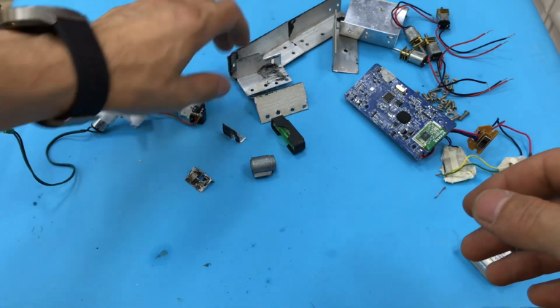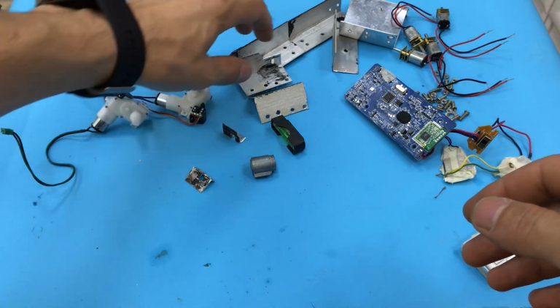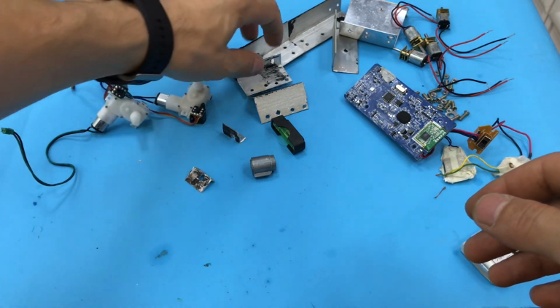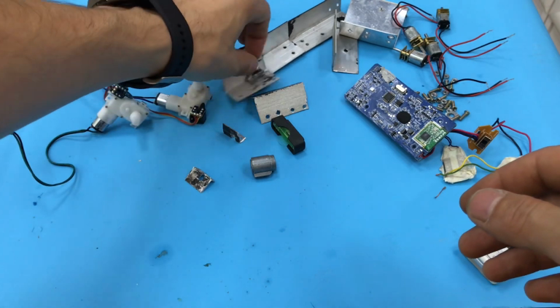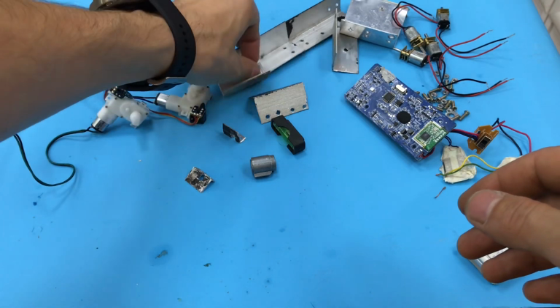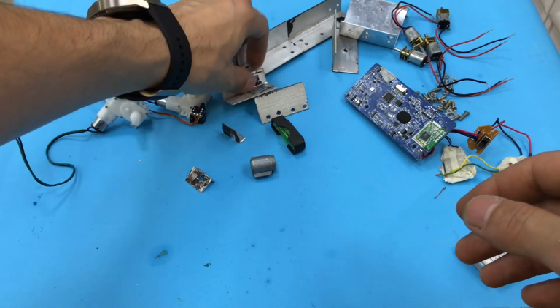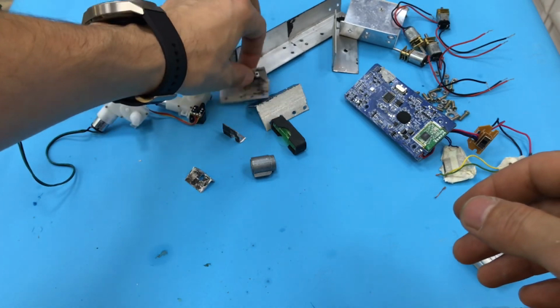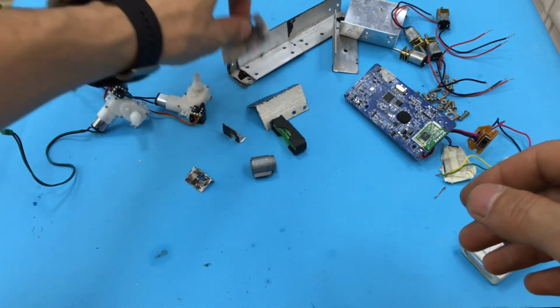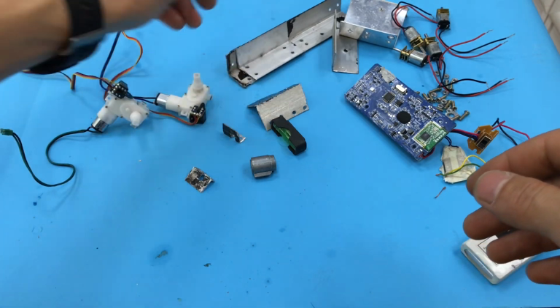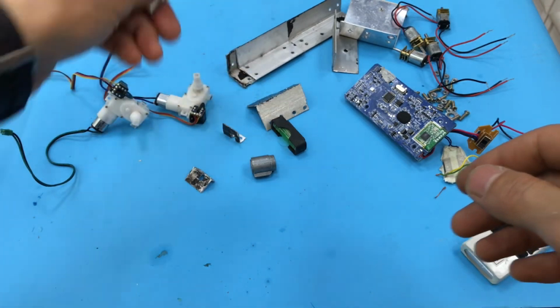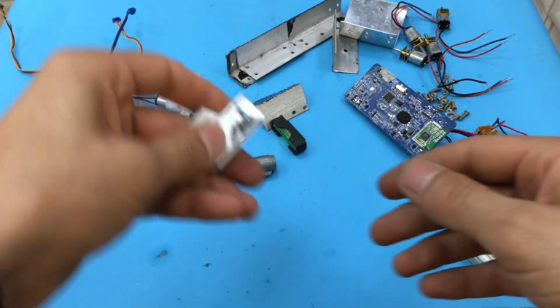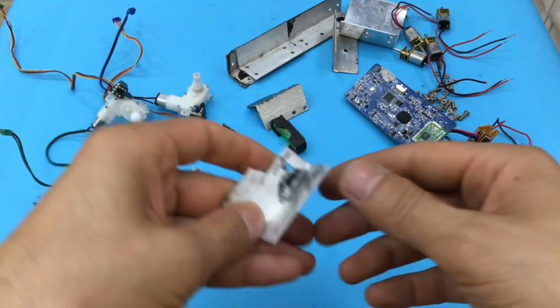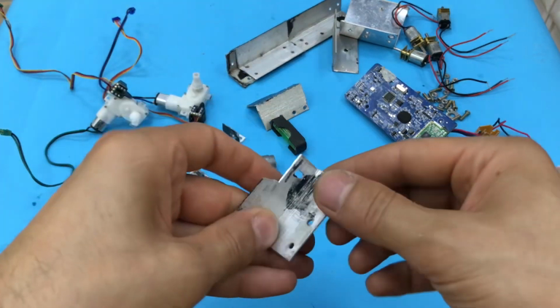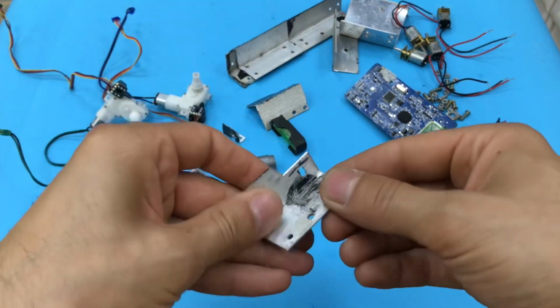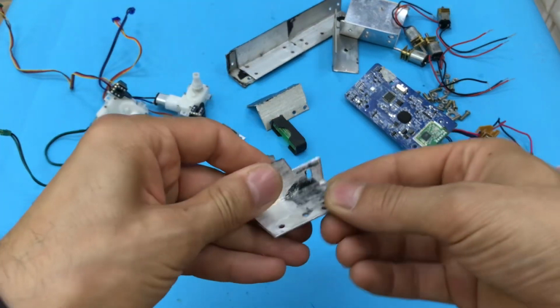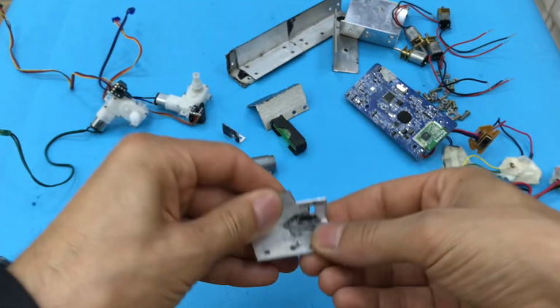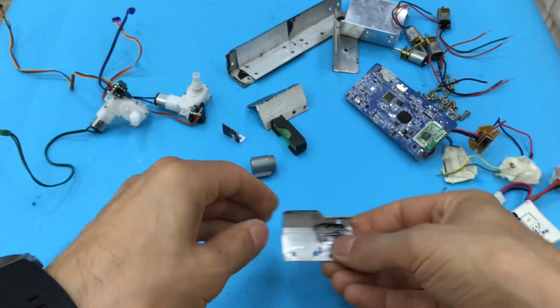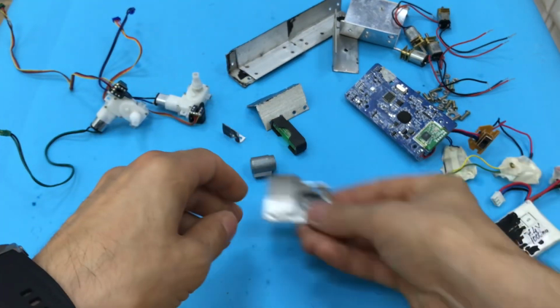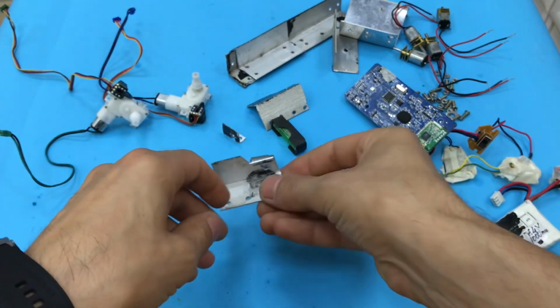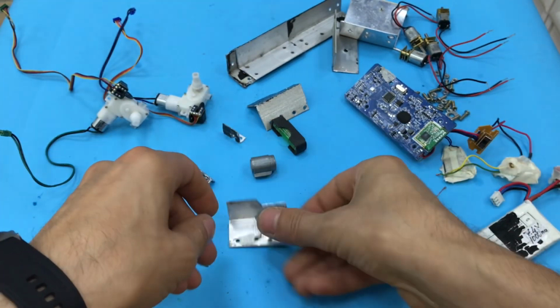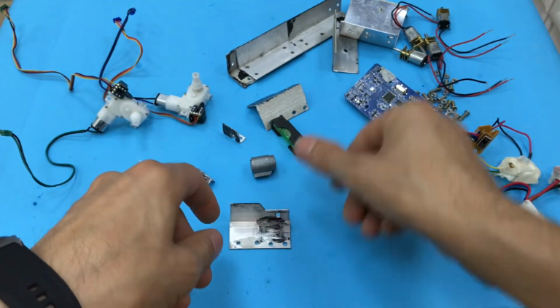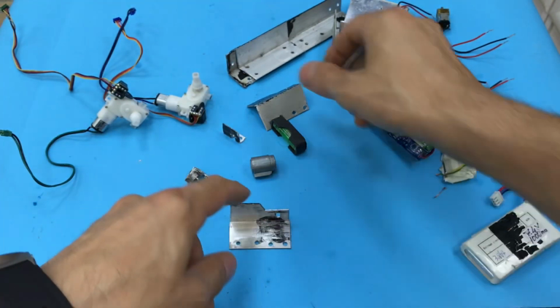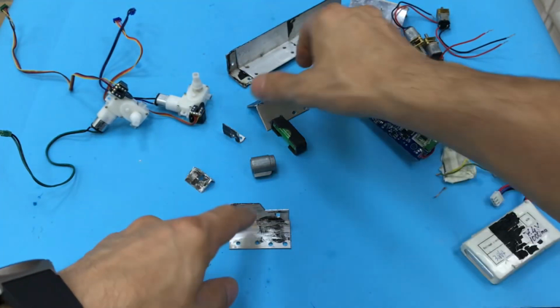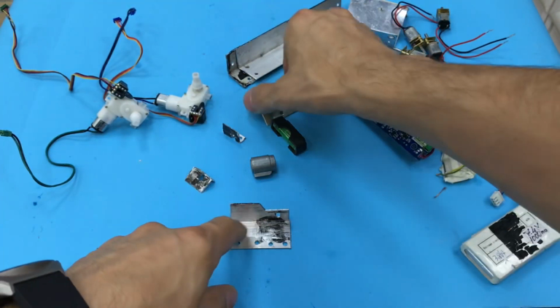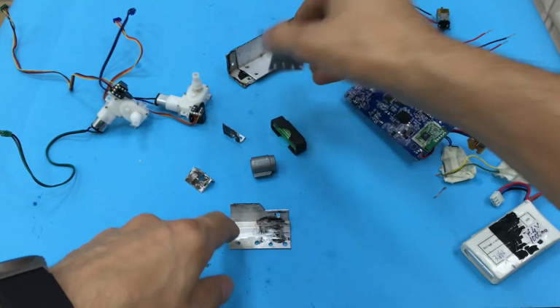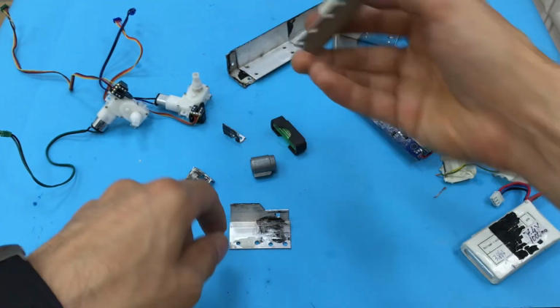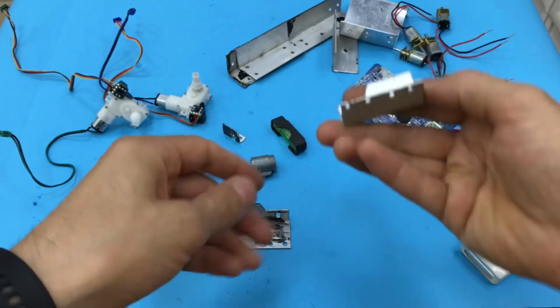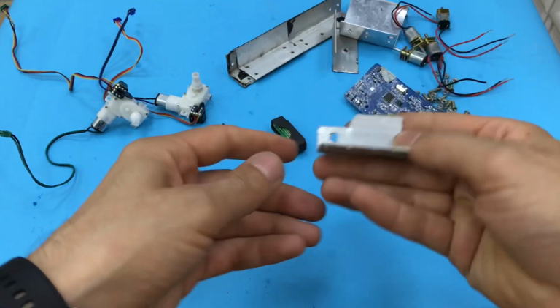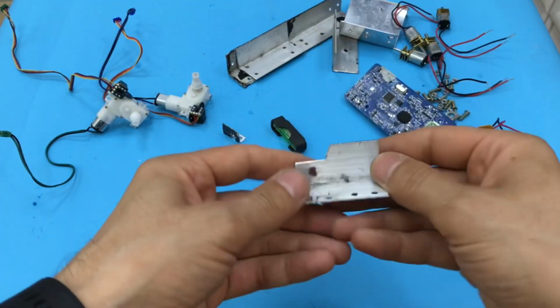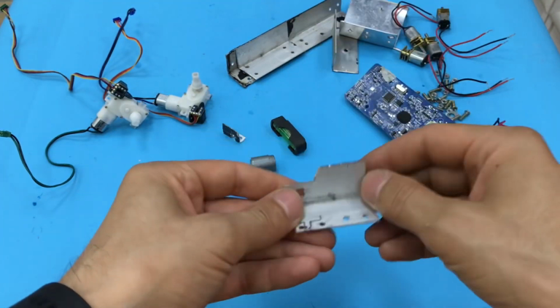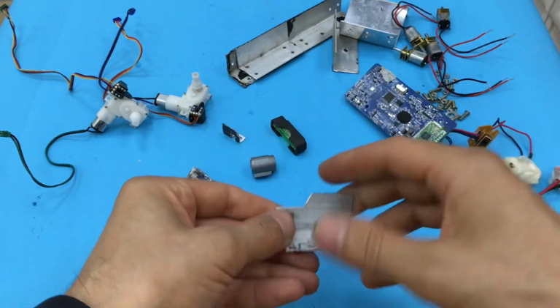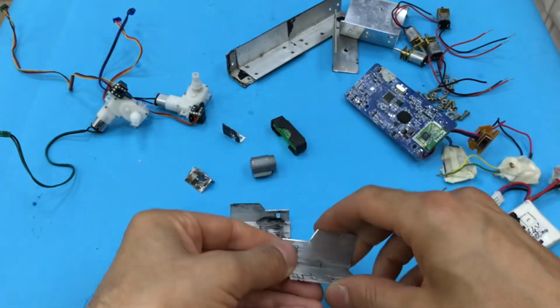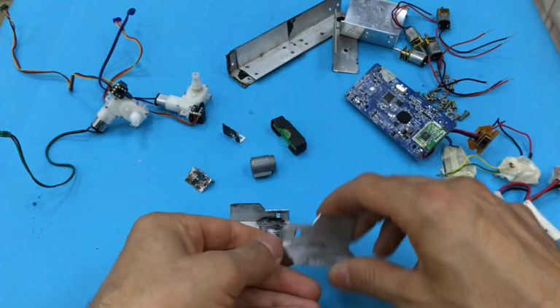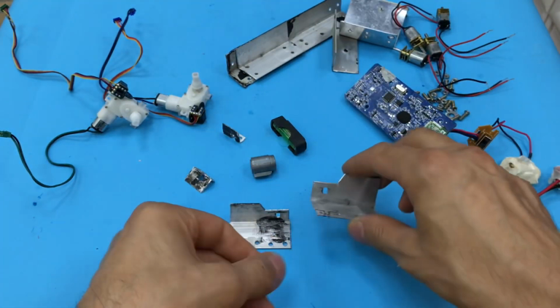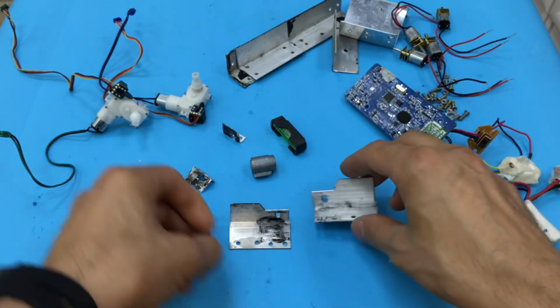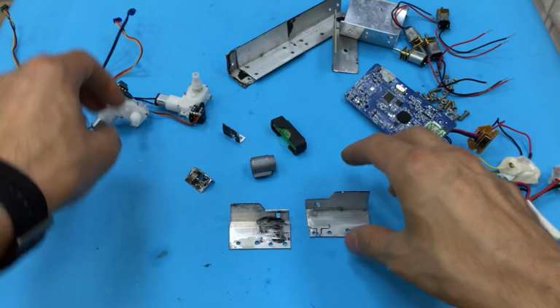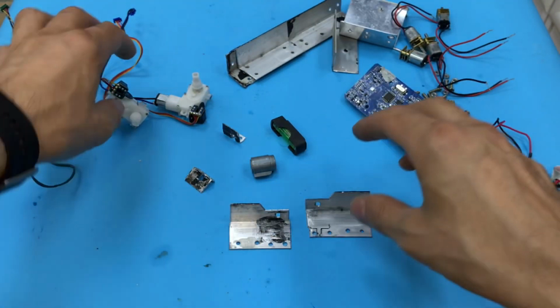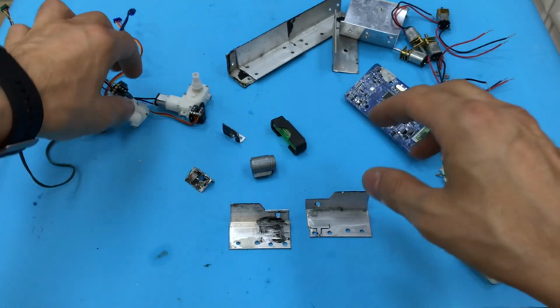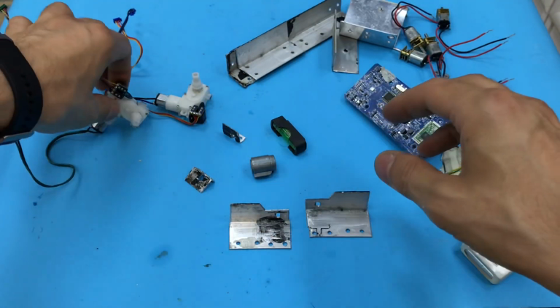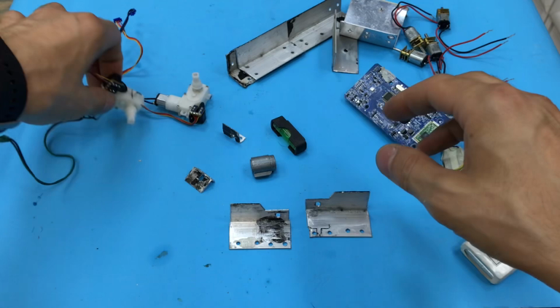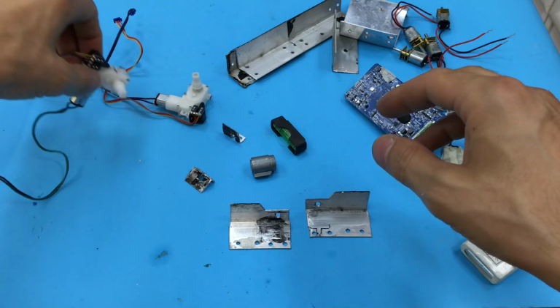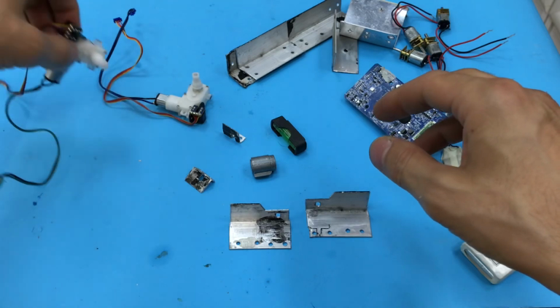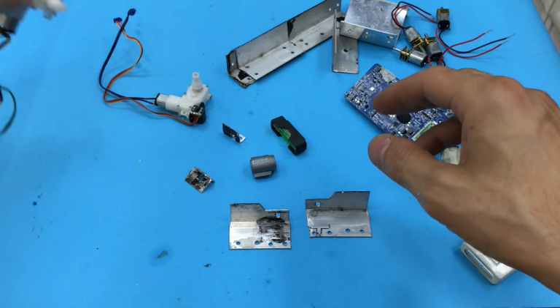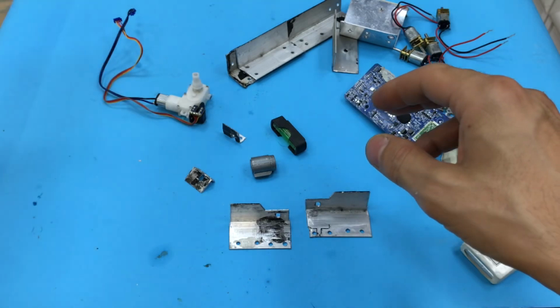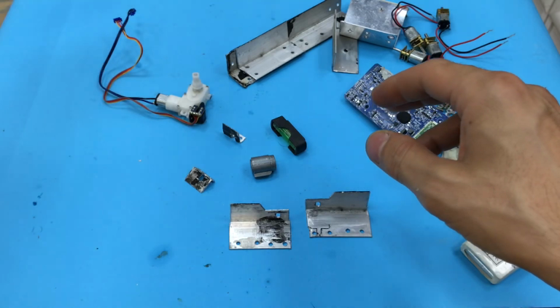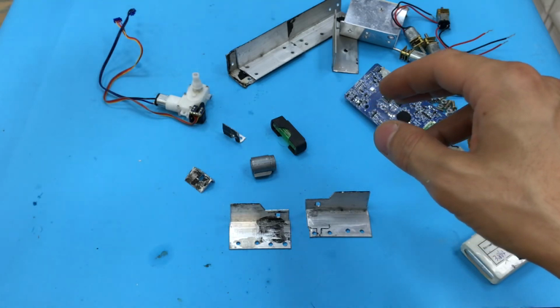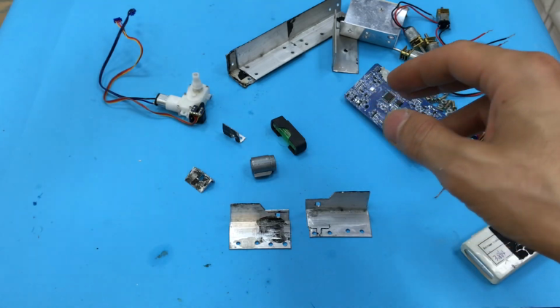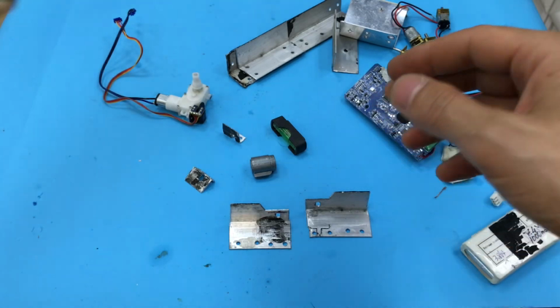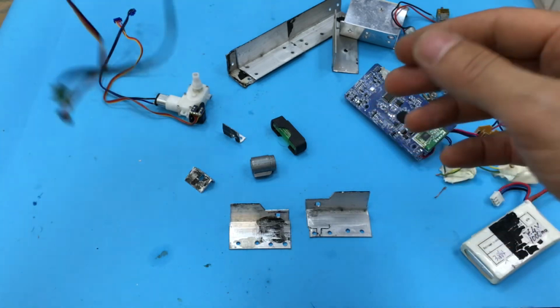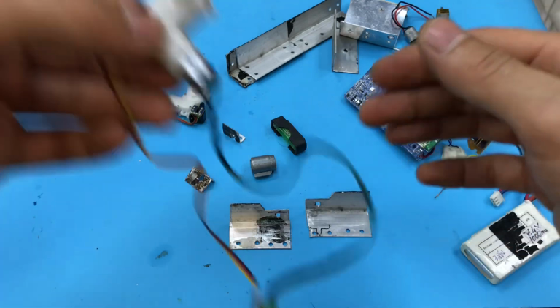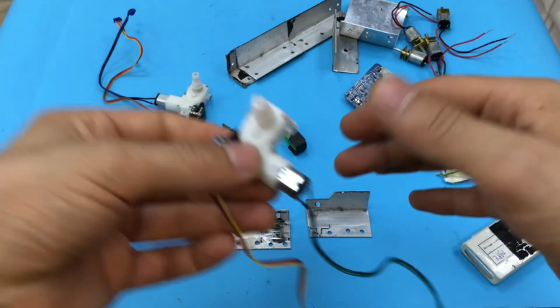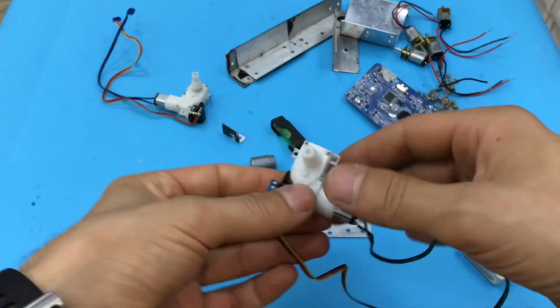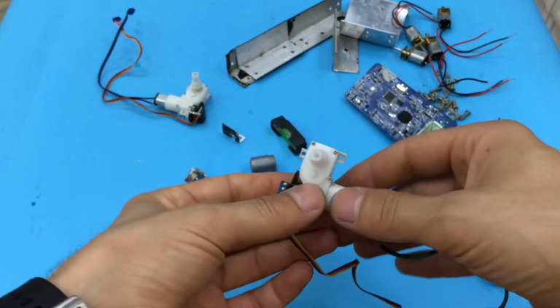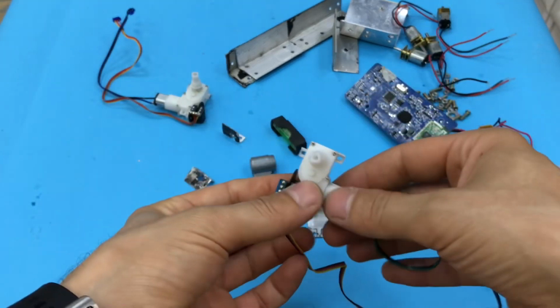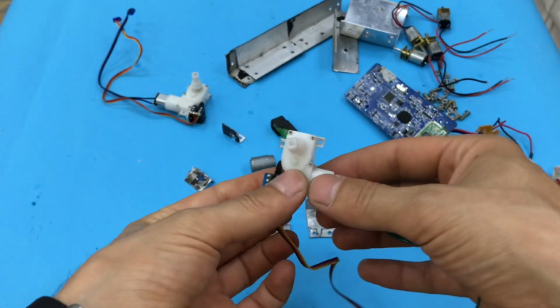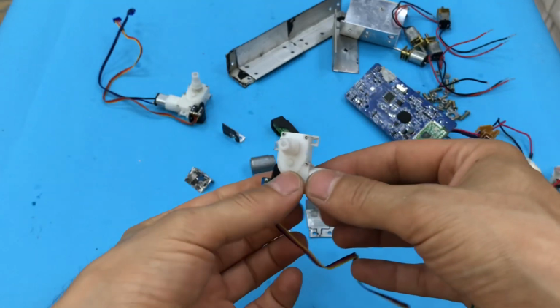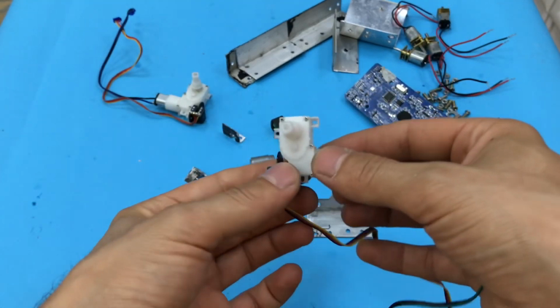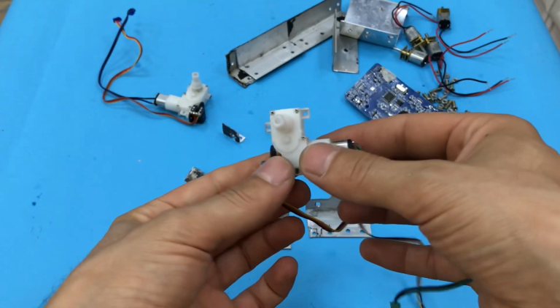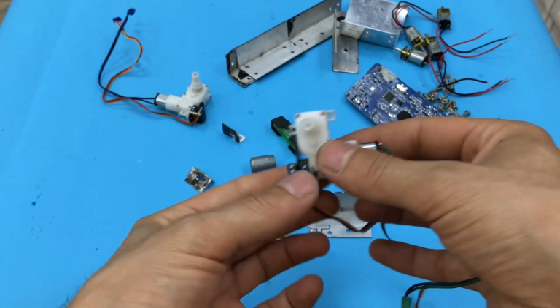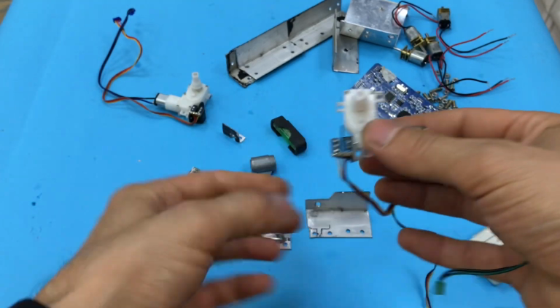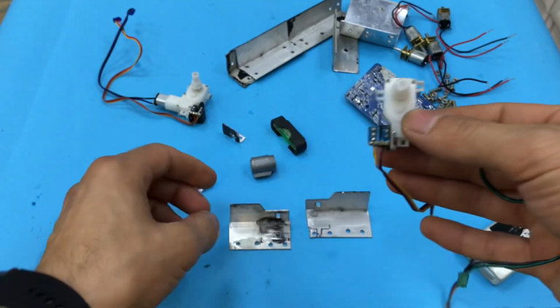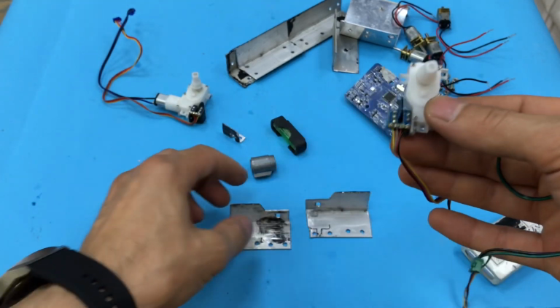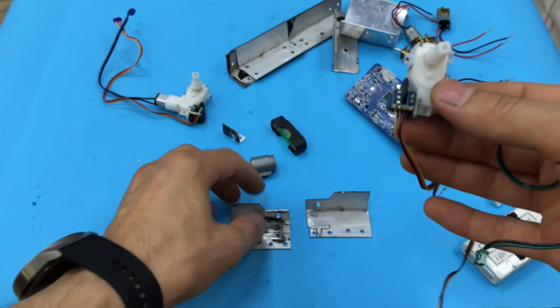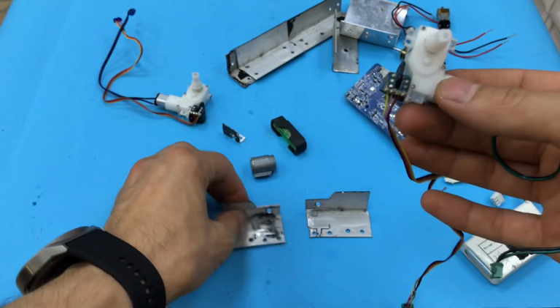There are some parts on the other side. So let's move on to the platform.